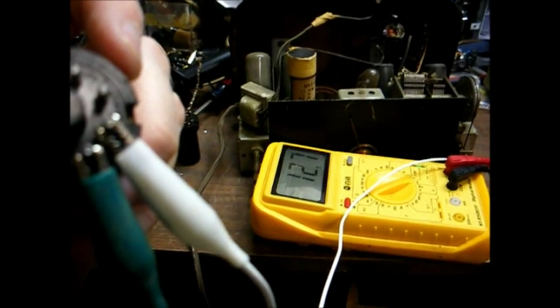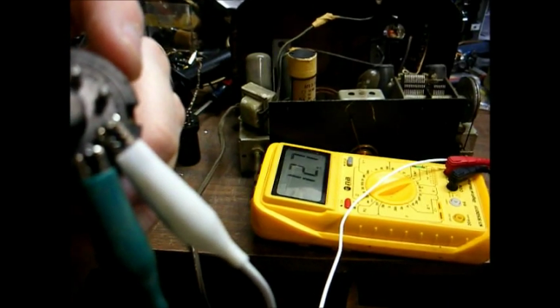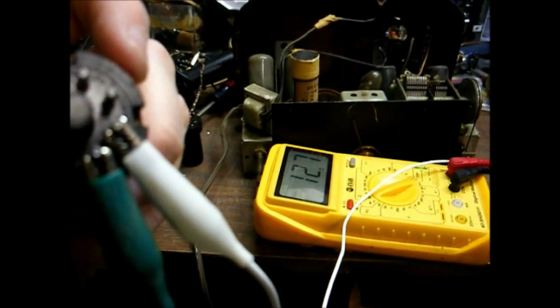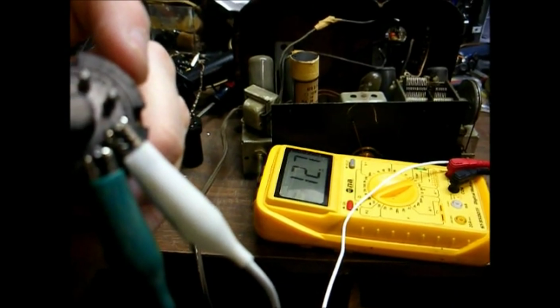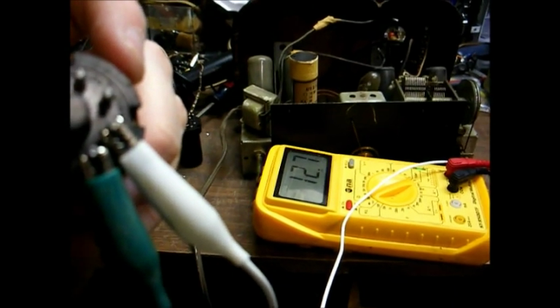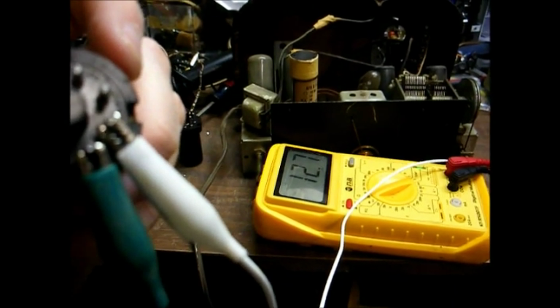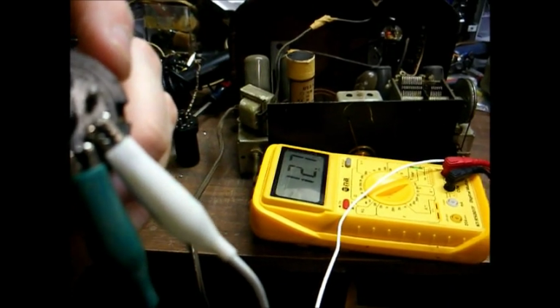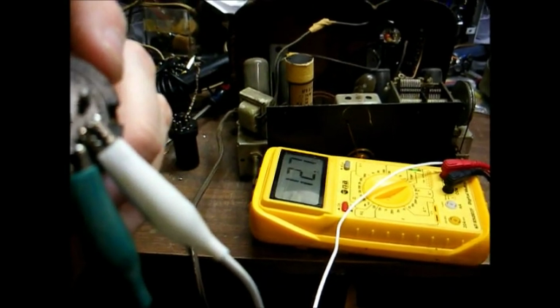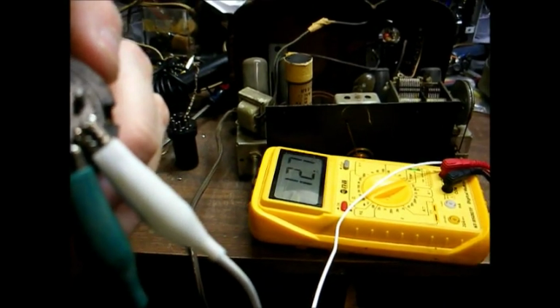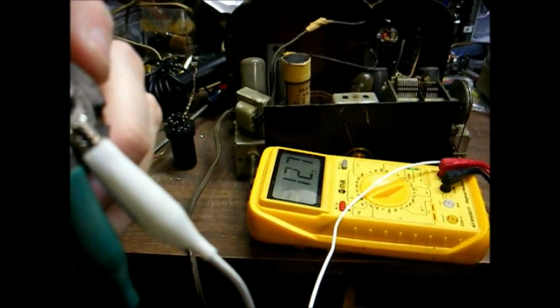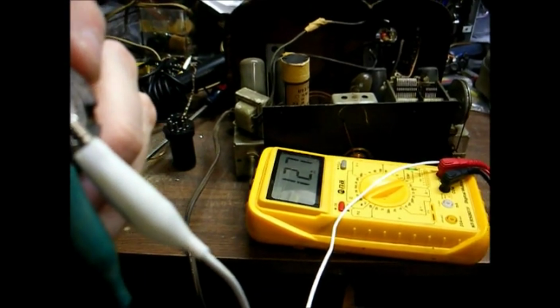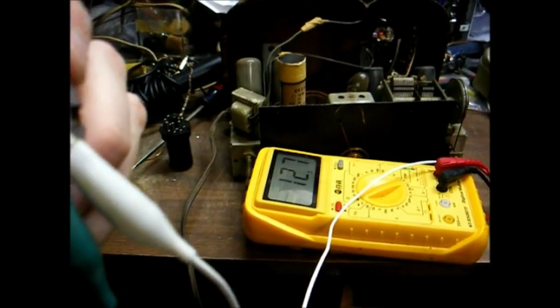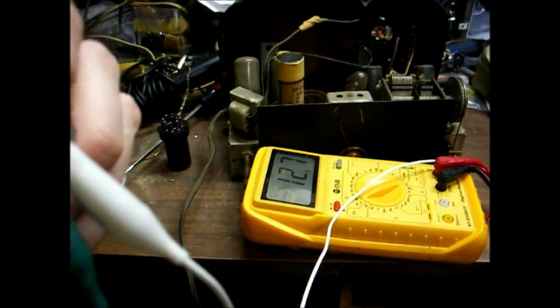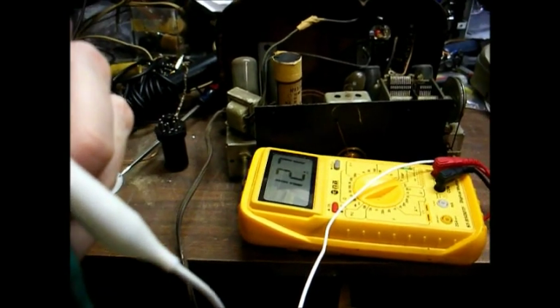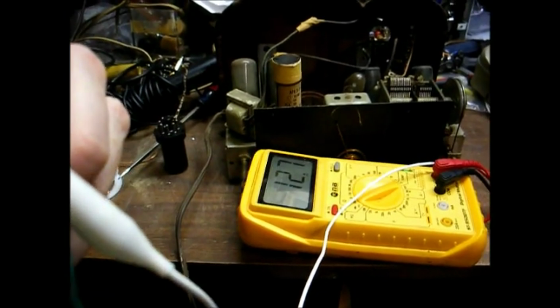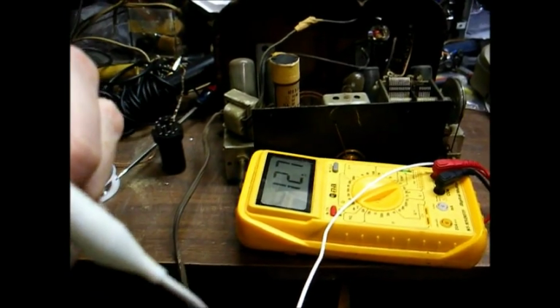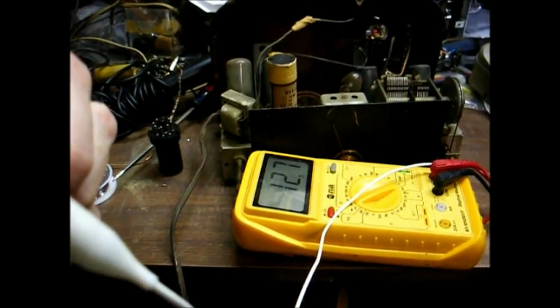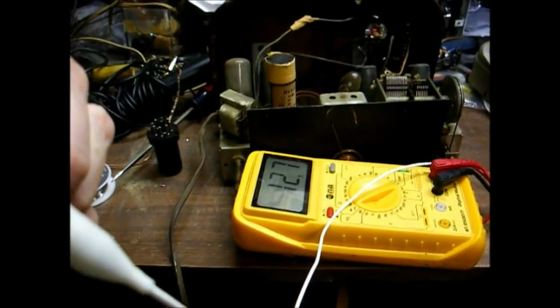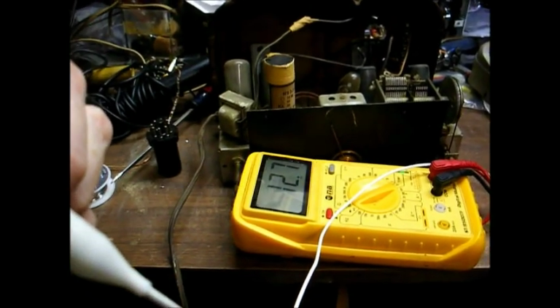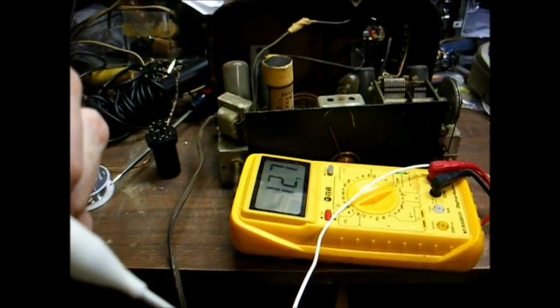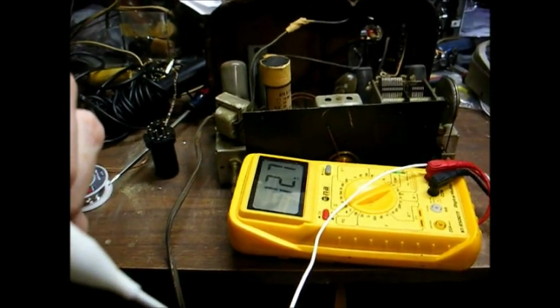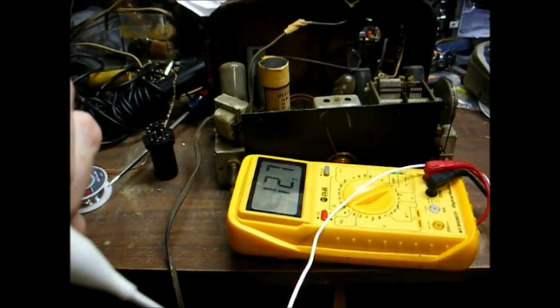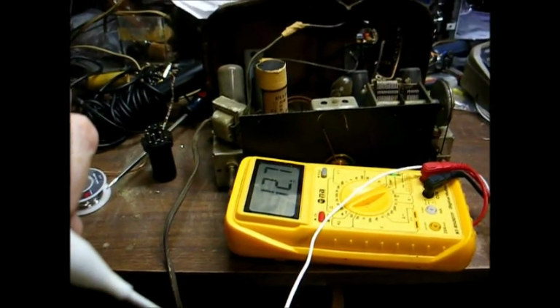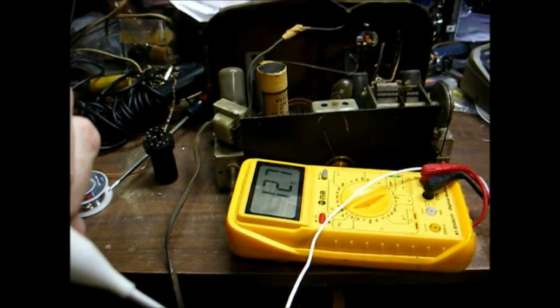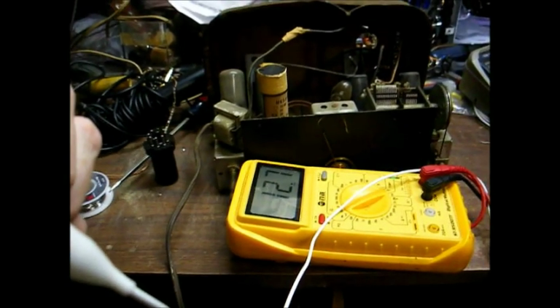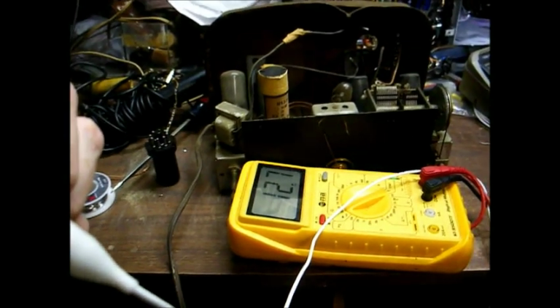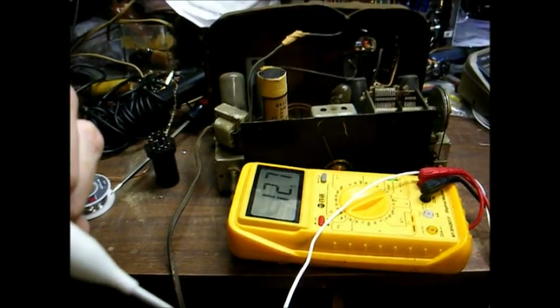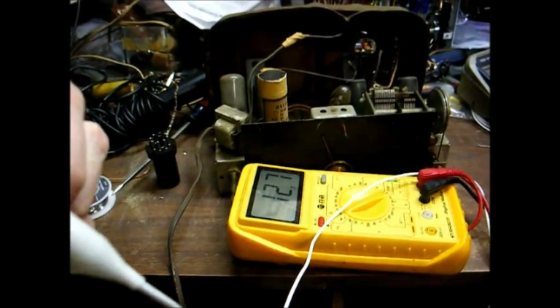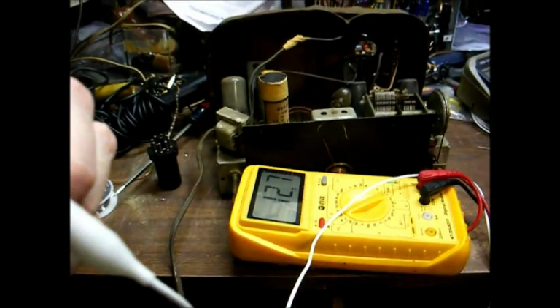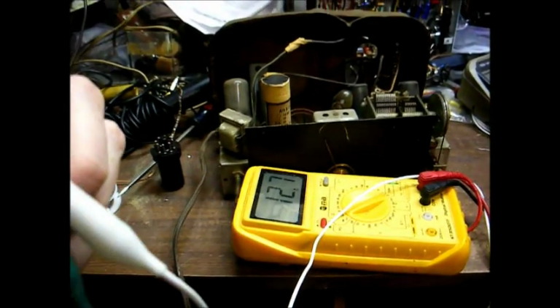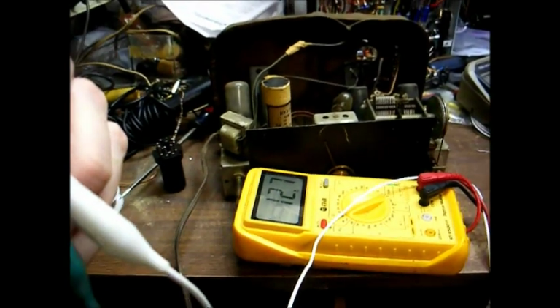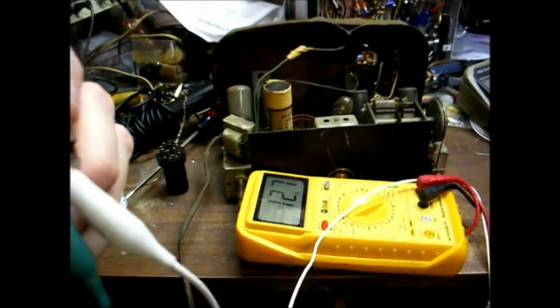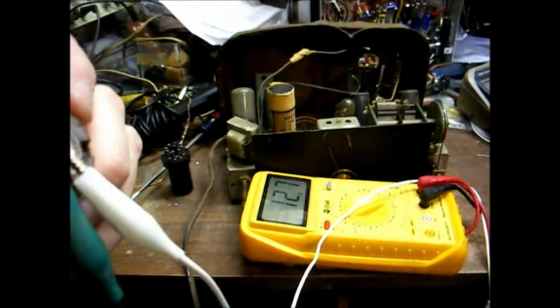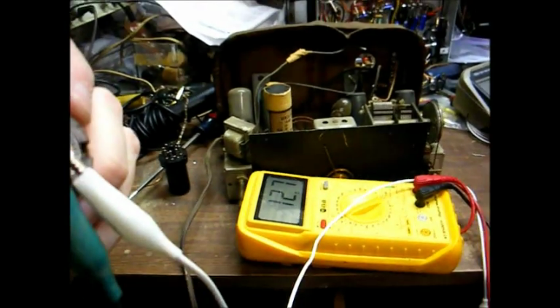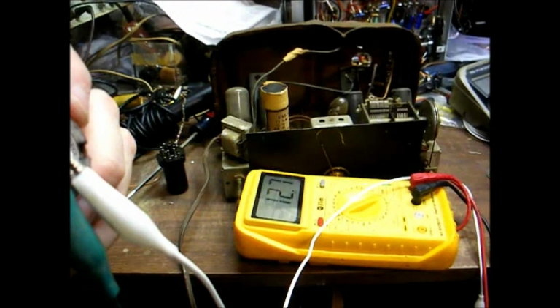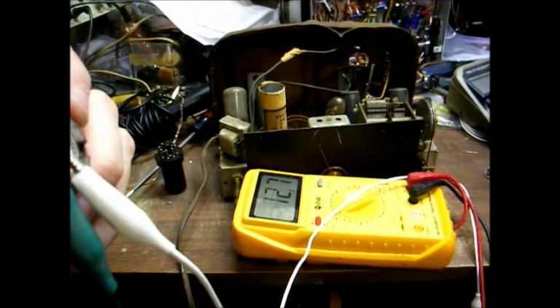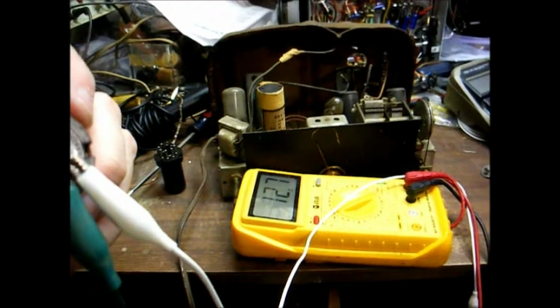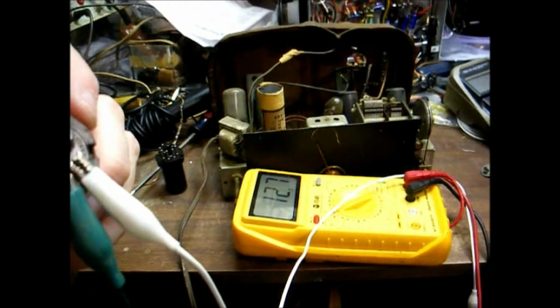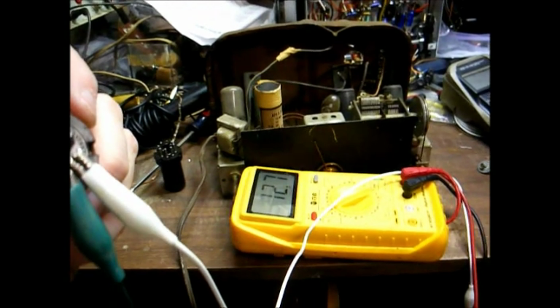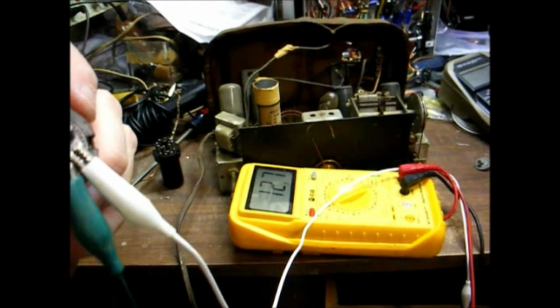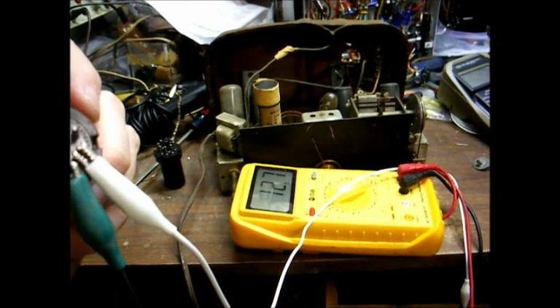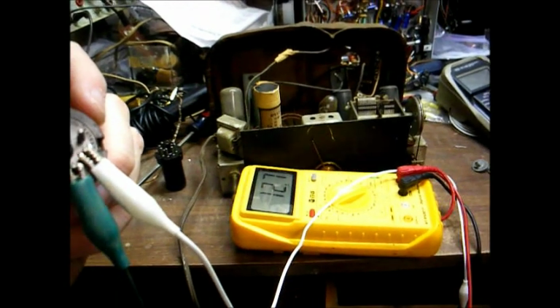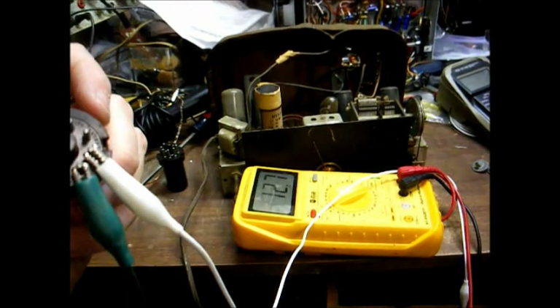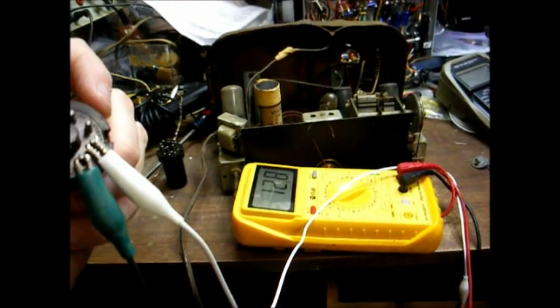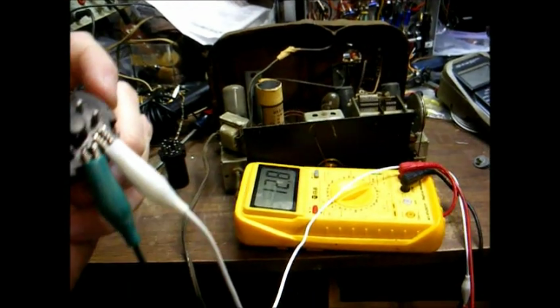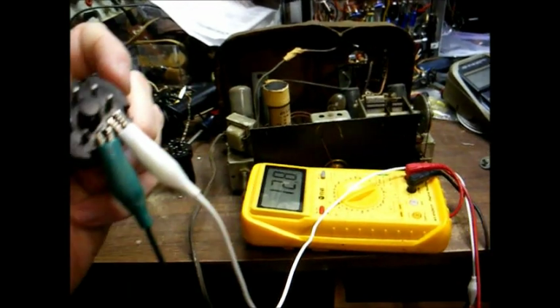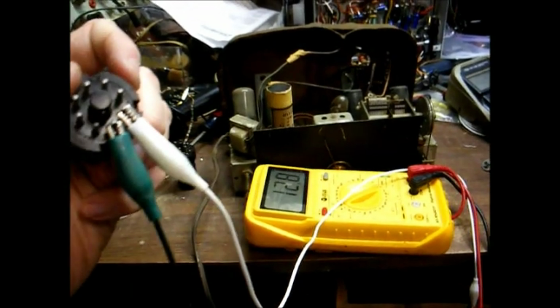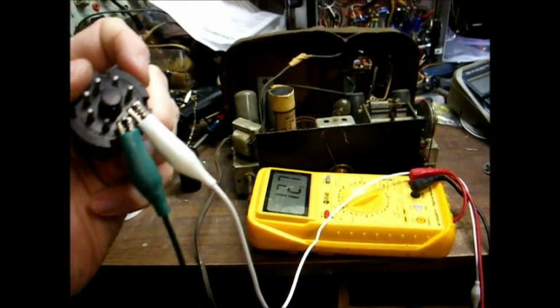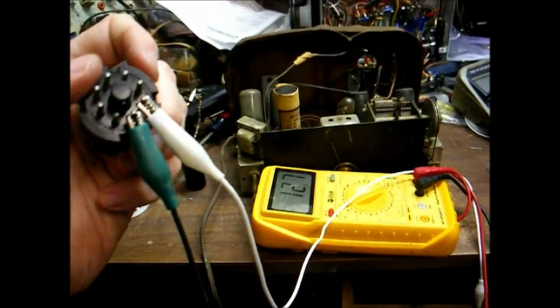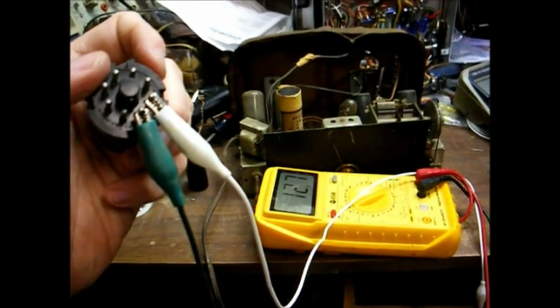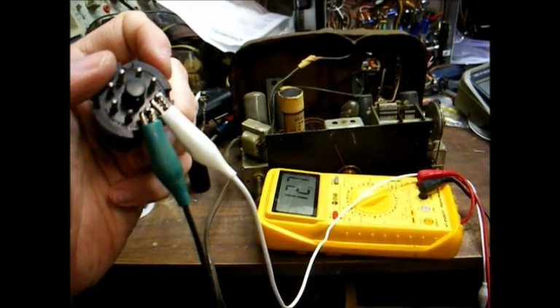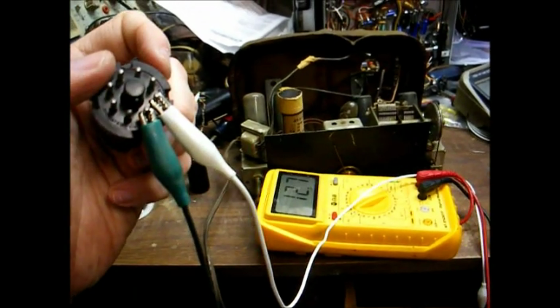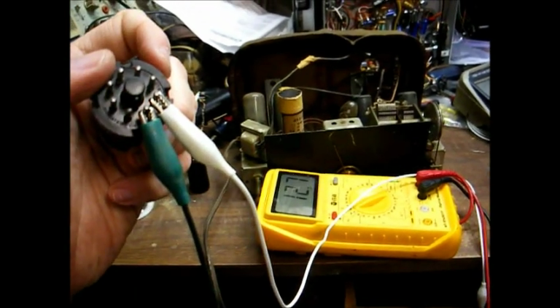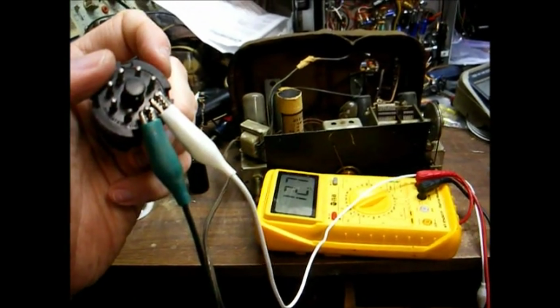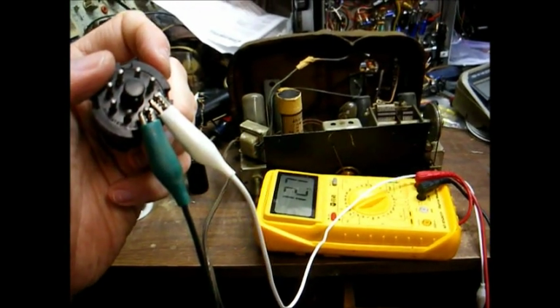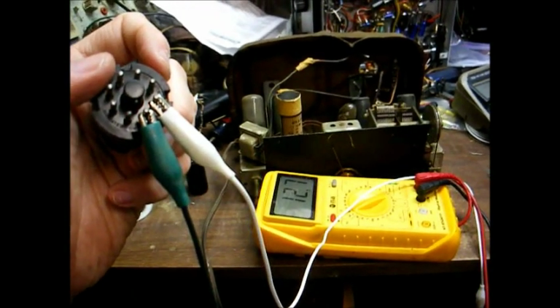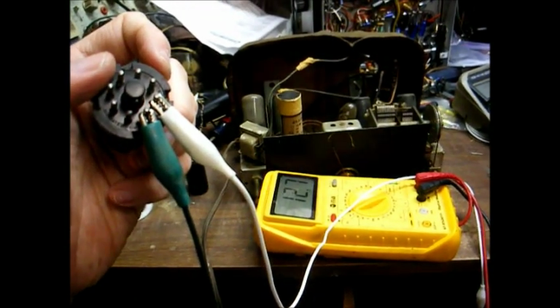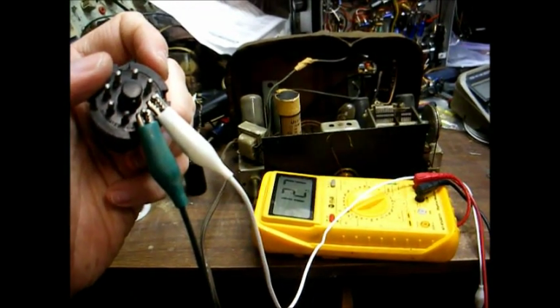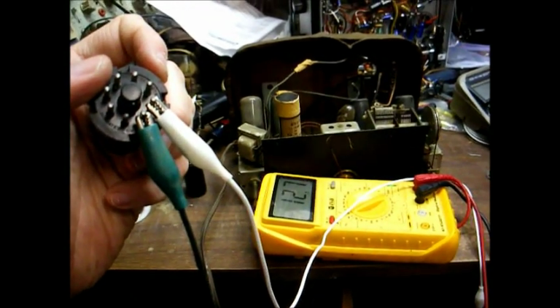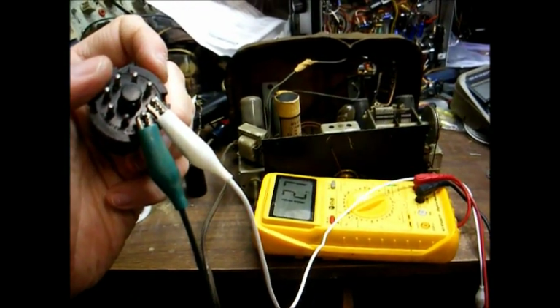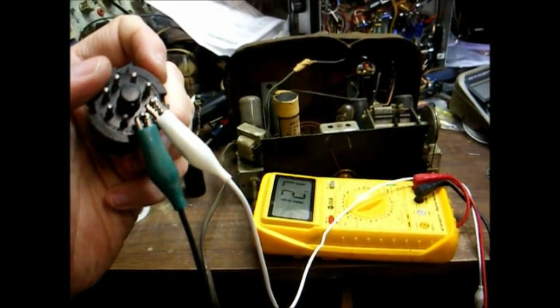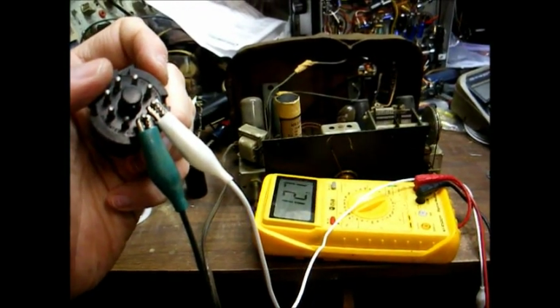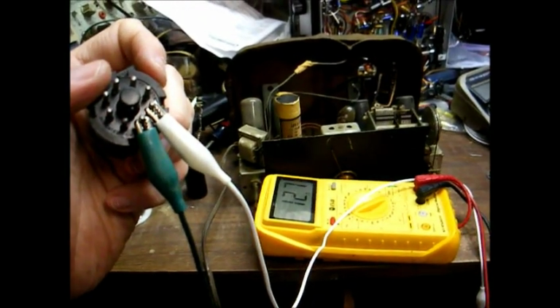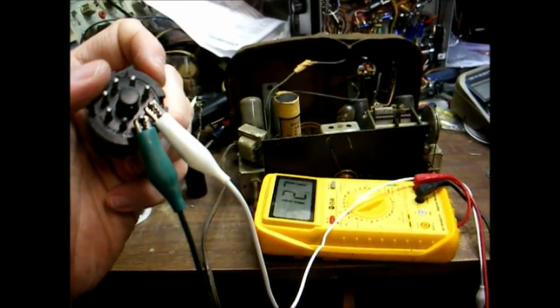Here's our good tube connected to the ohmmeter, and we have 12 ohms, so that means this tube has a good filament.